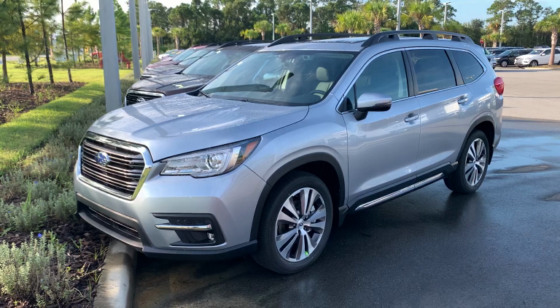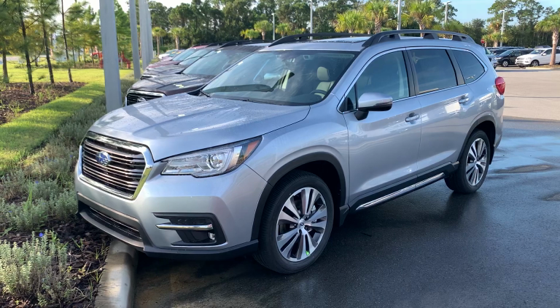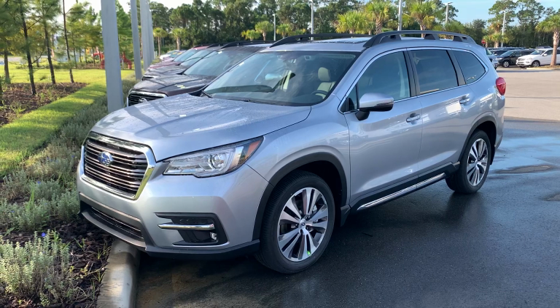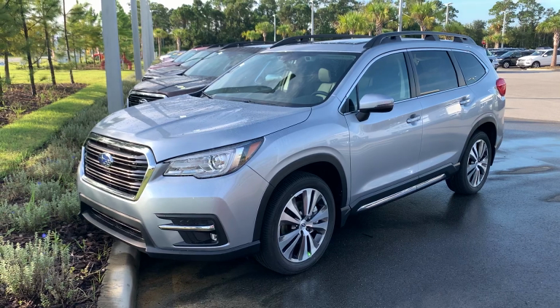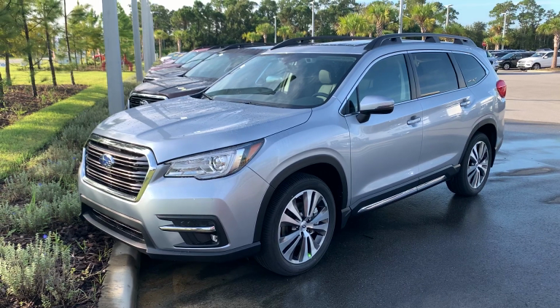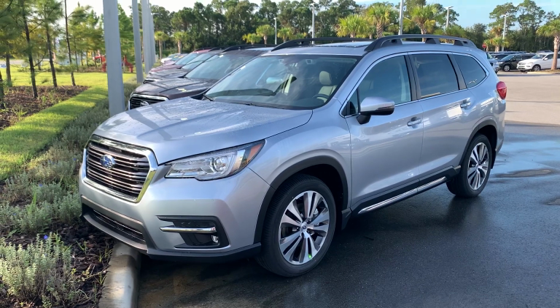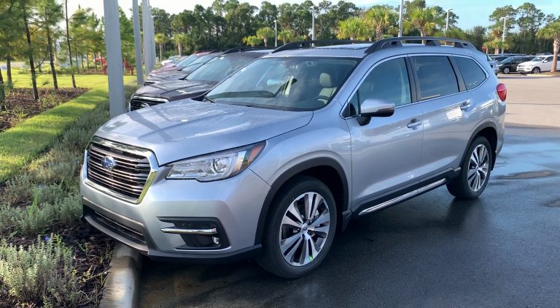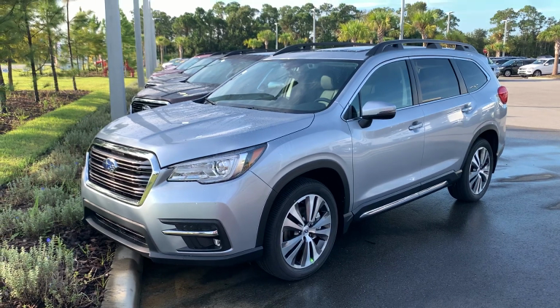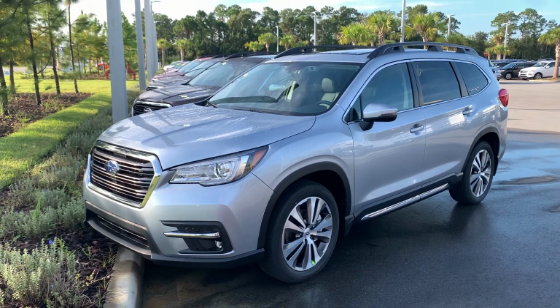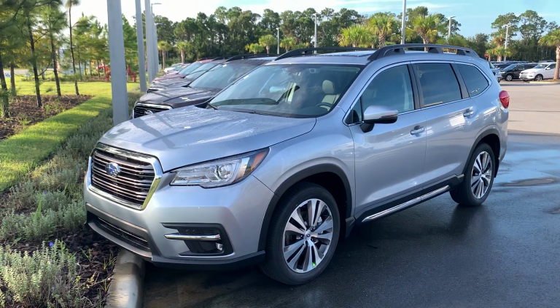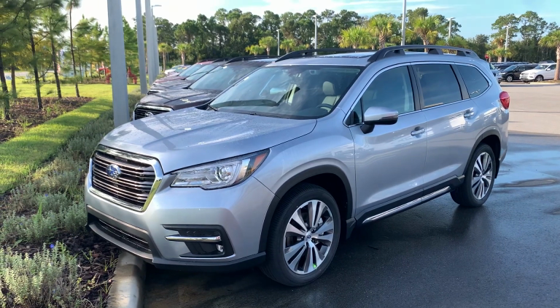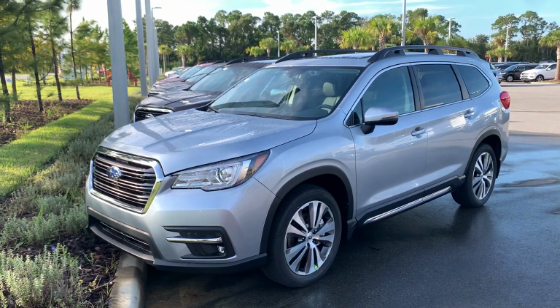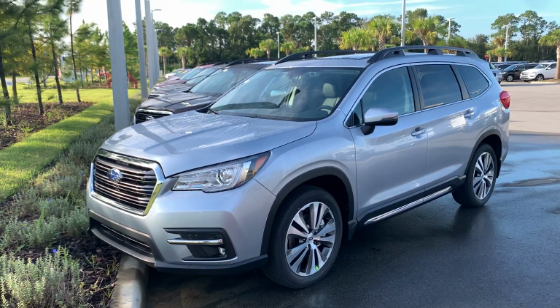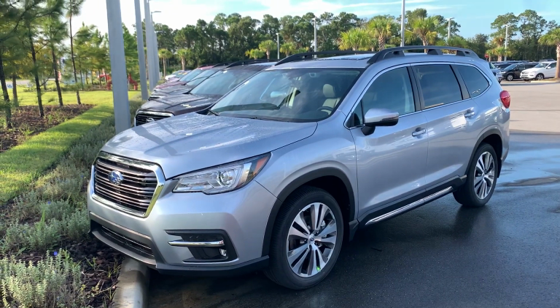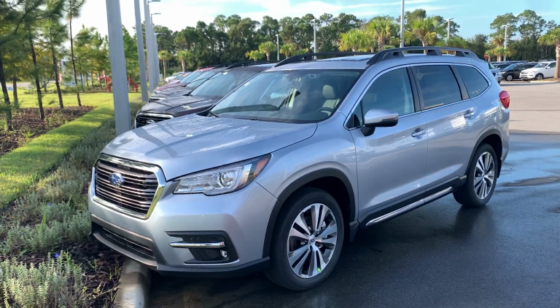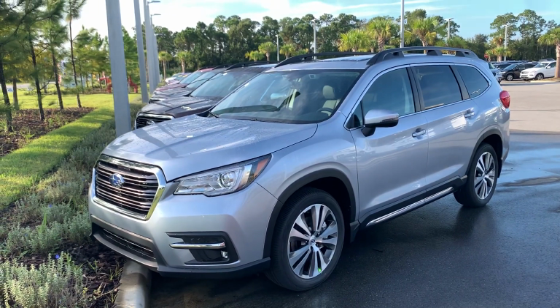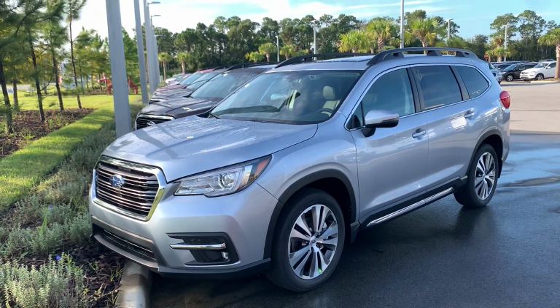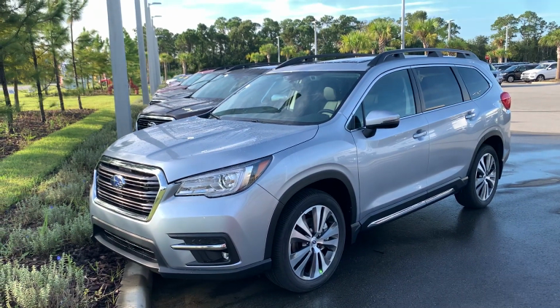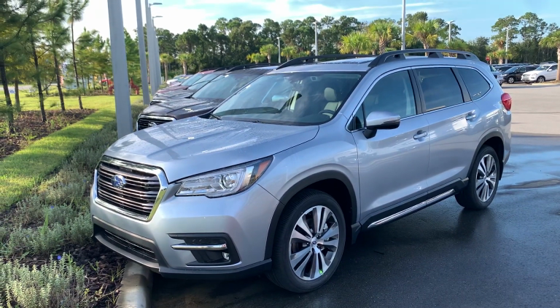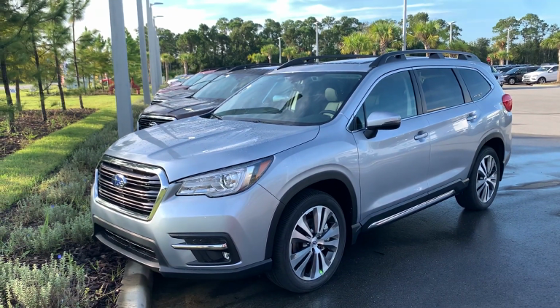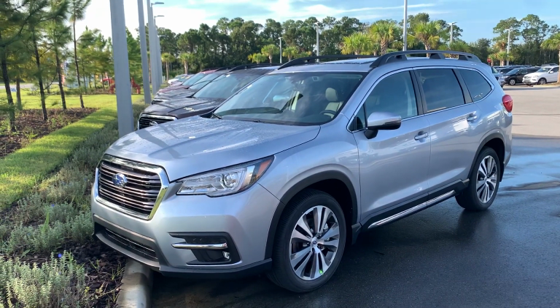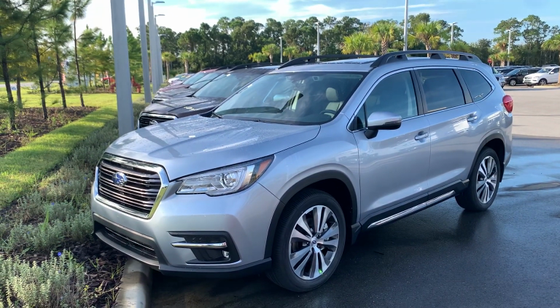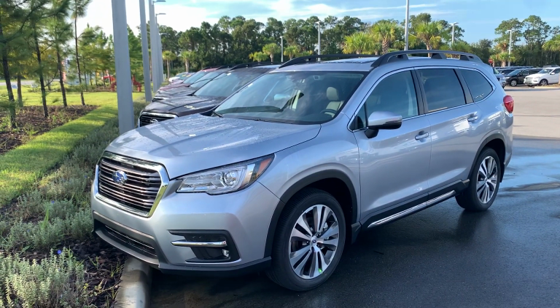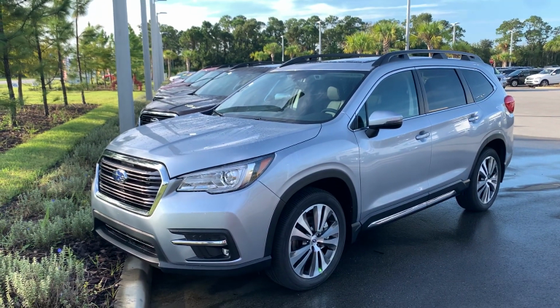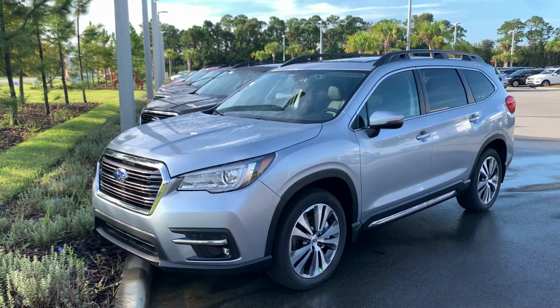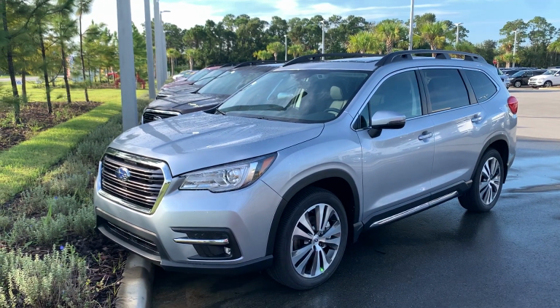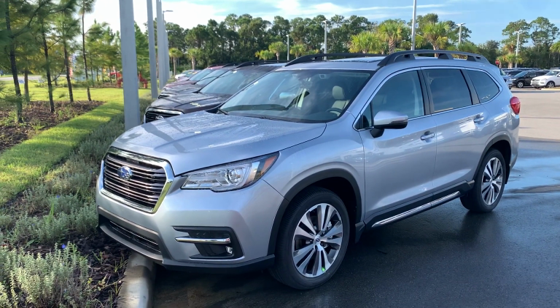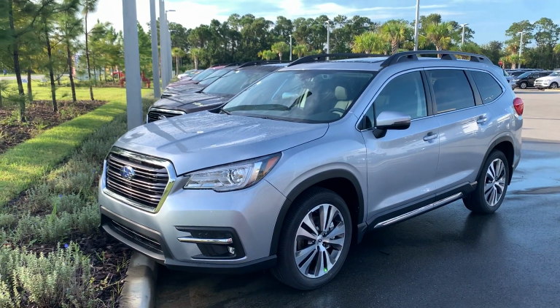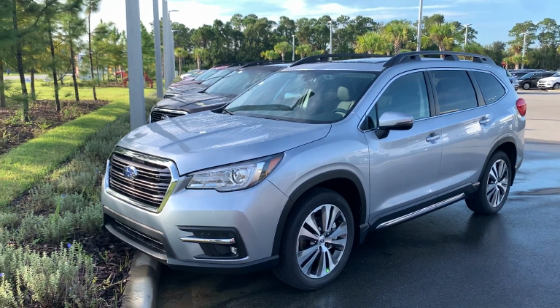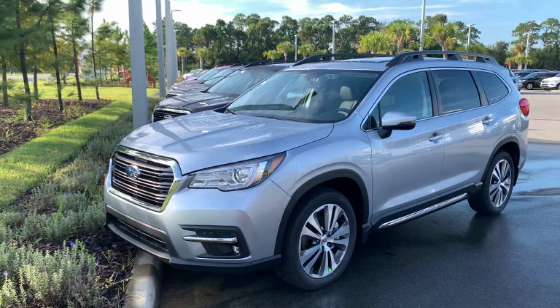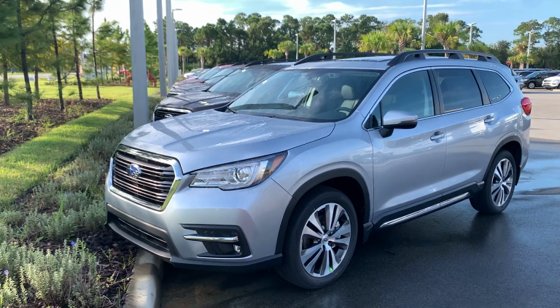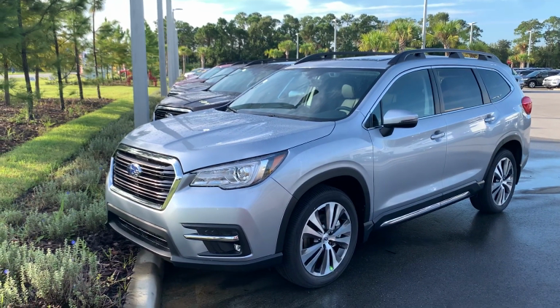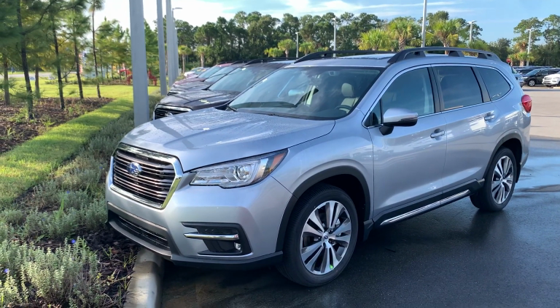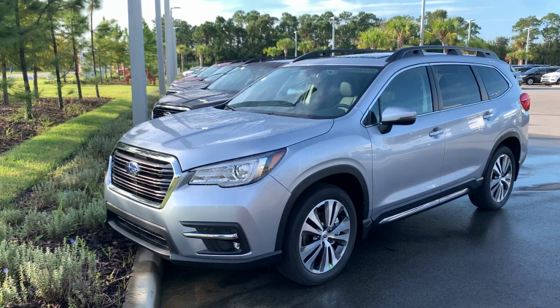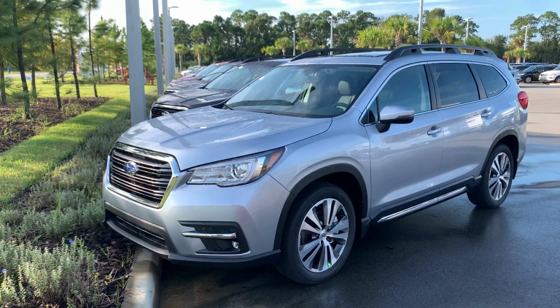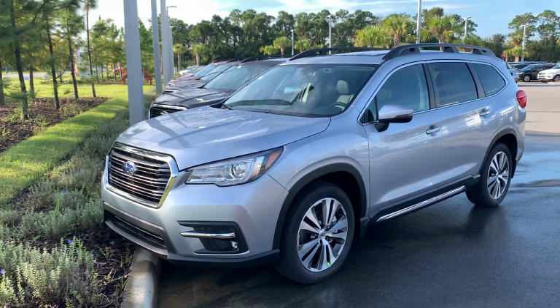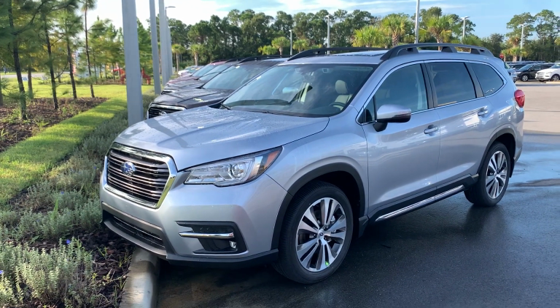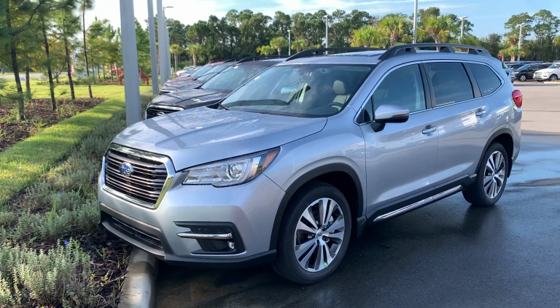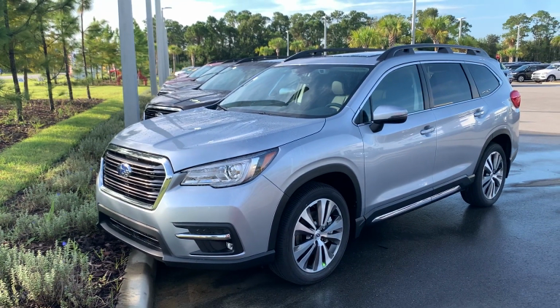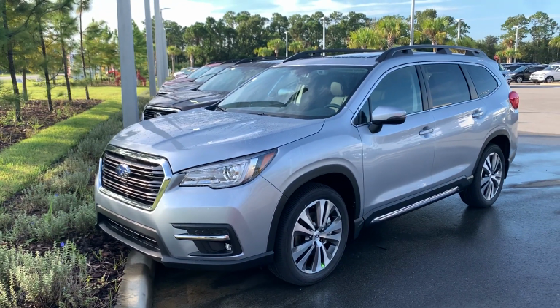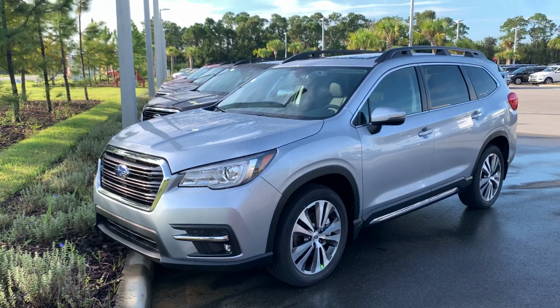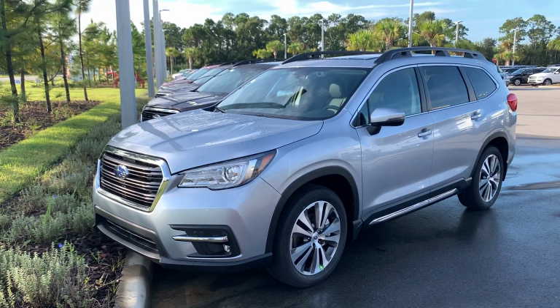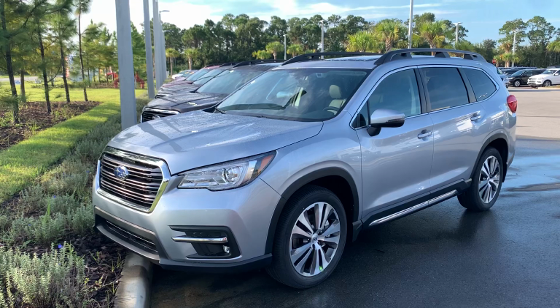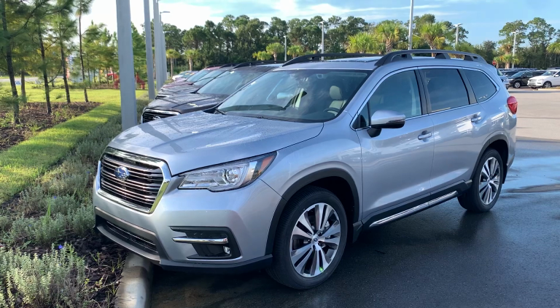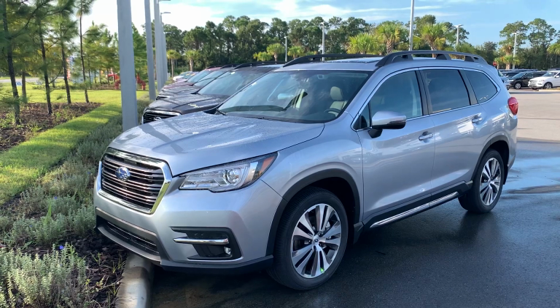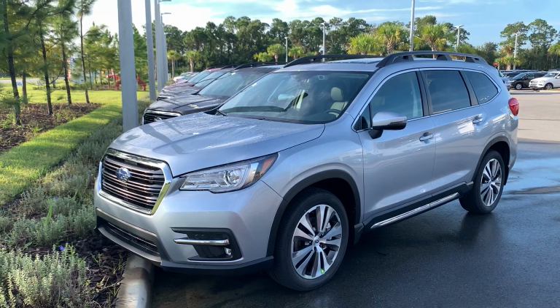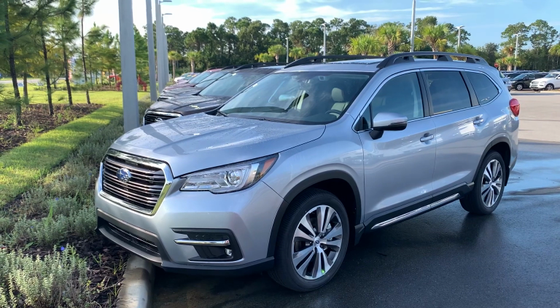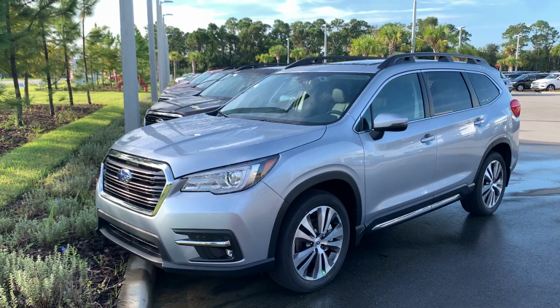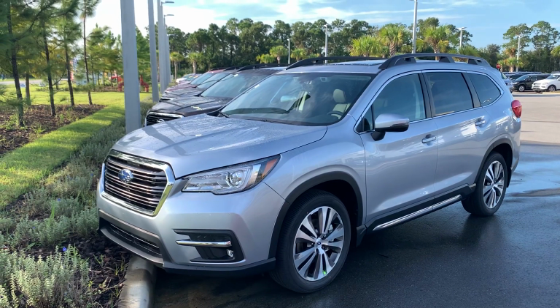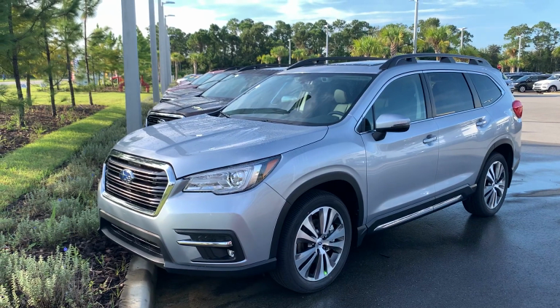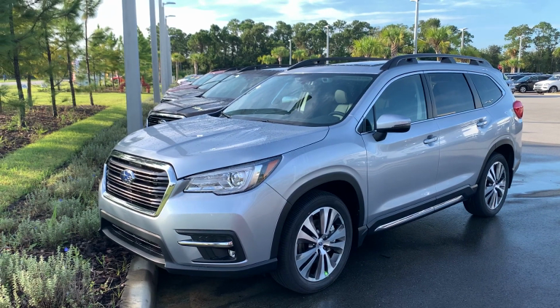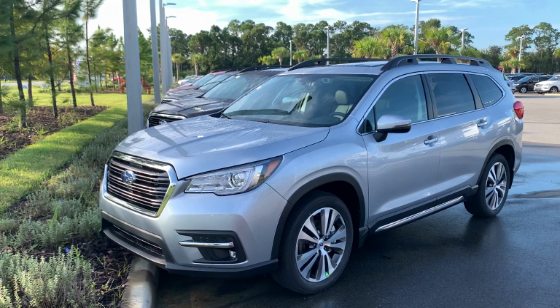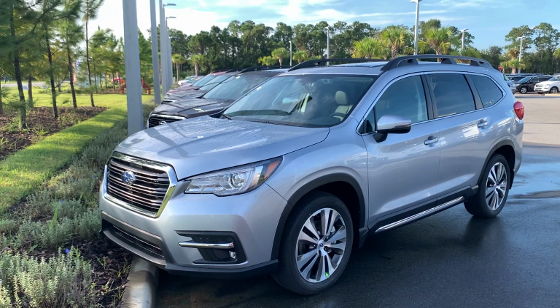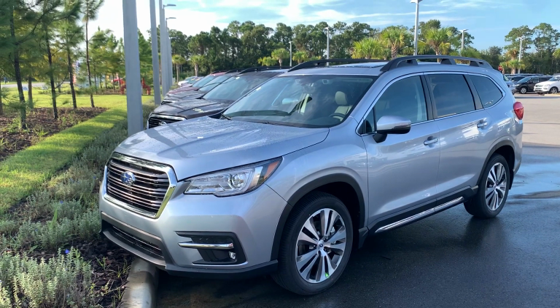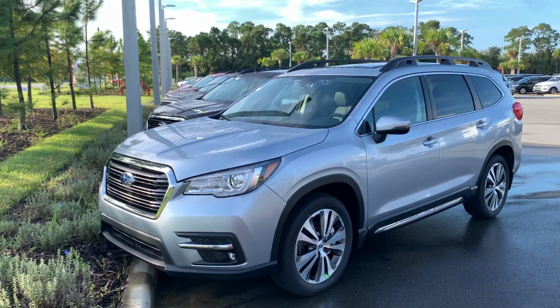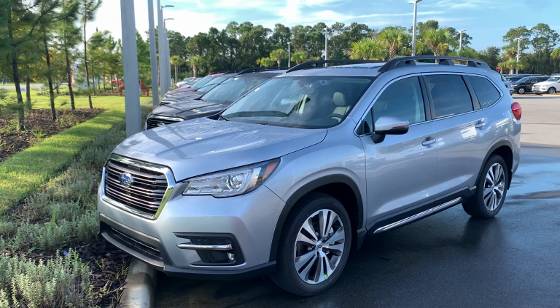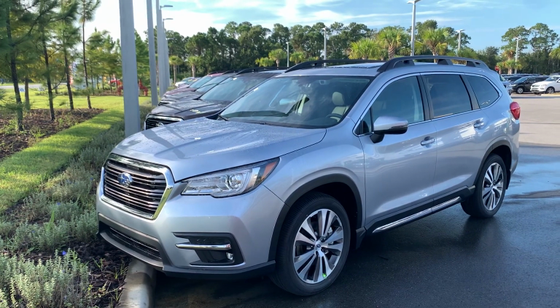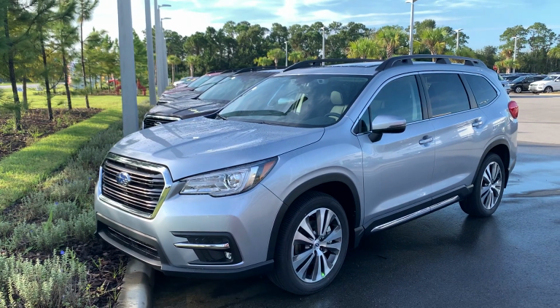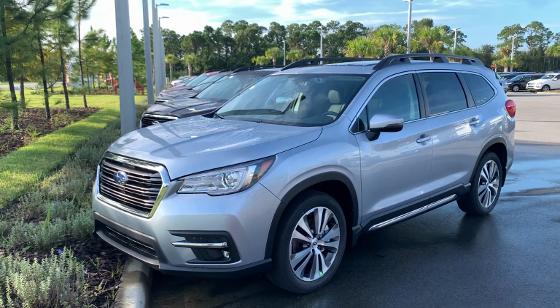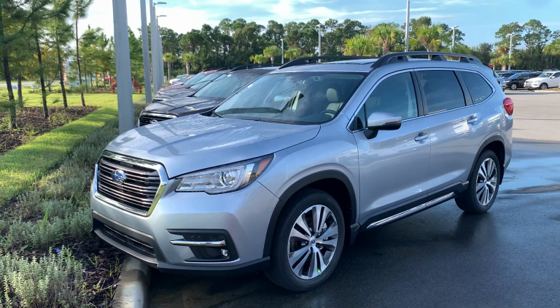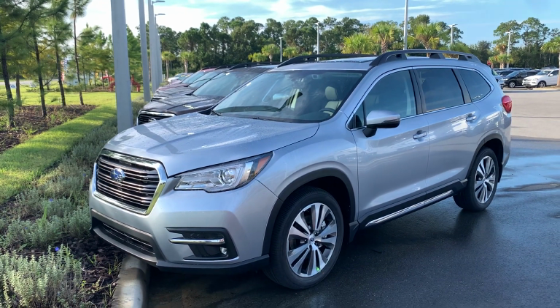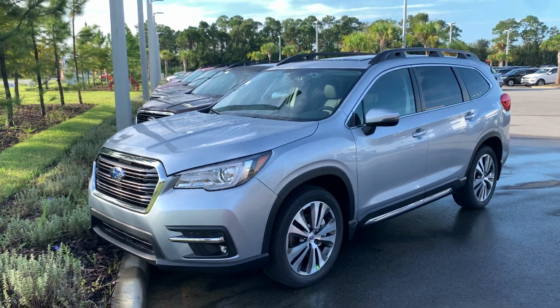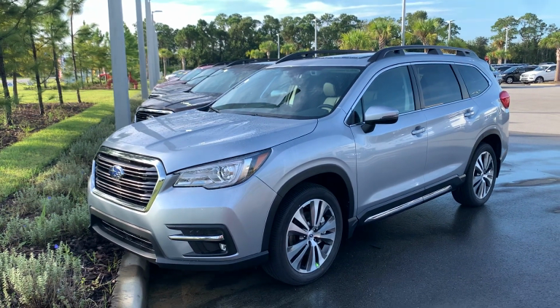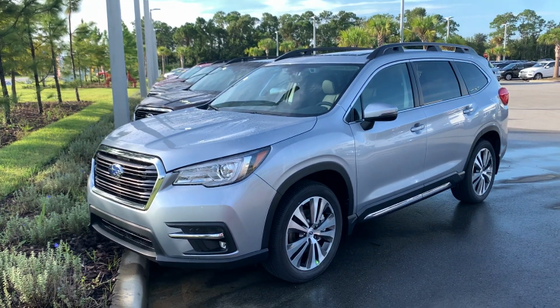Good morning, Becky. This is Matt VanVers at Subaru Daytona. I'm going to send you a quick video walk around one of the Ascents, to kind of show you what they have to offer — different features and technology.